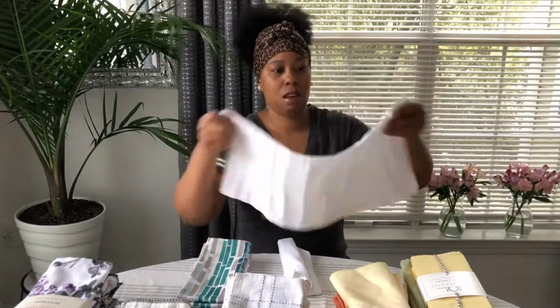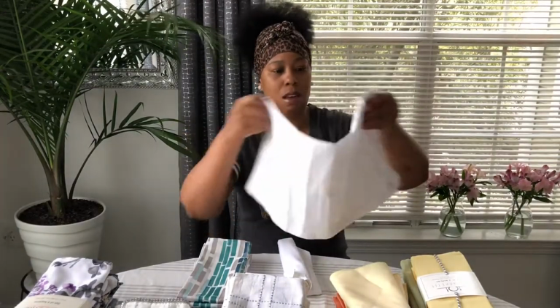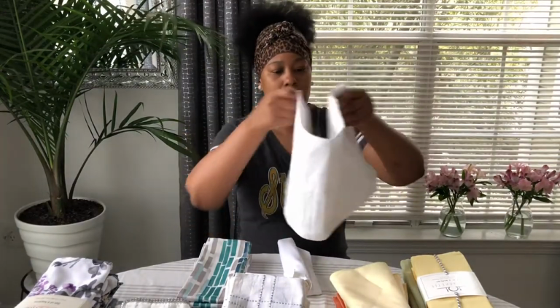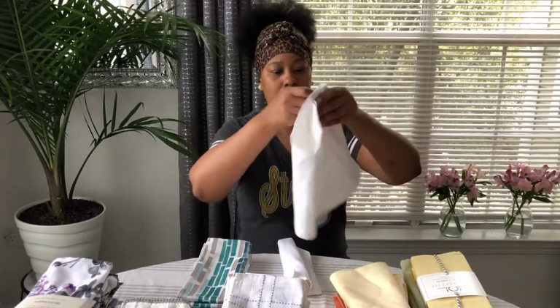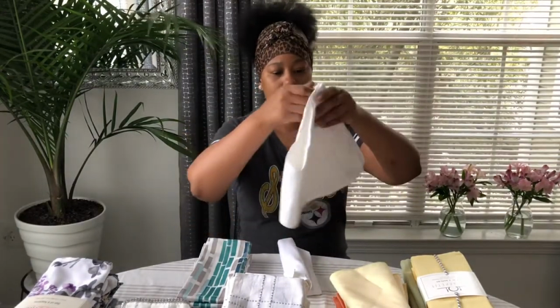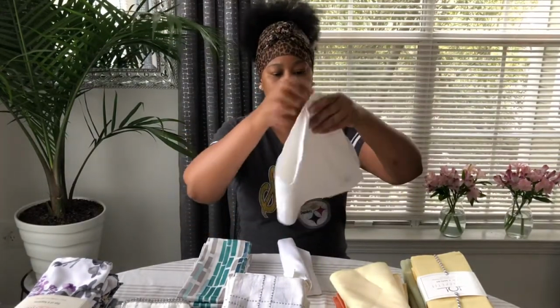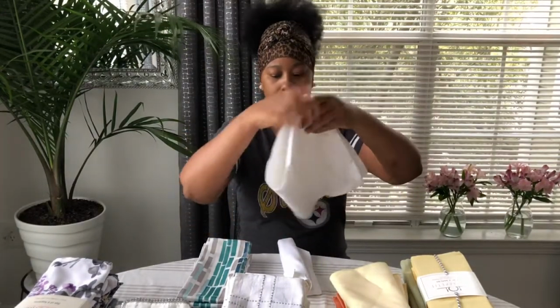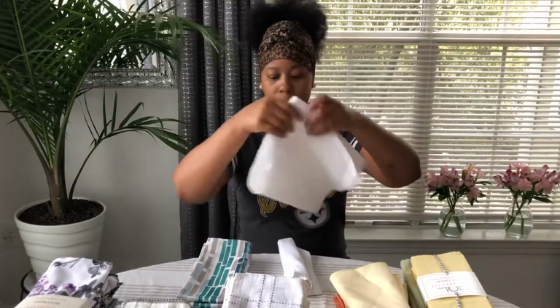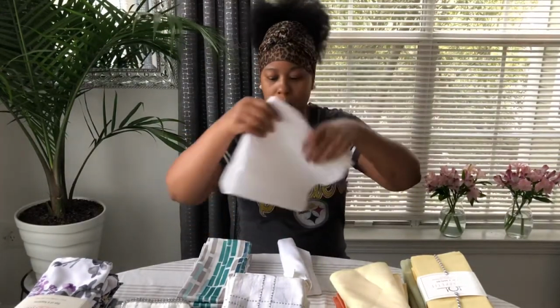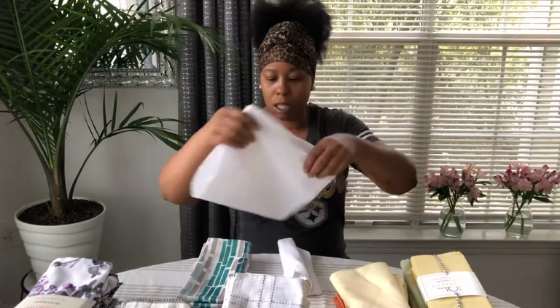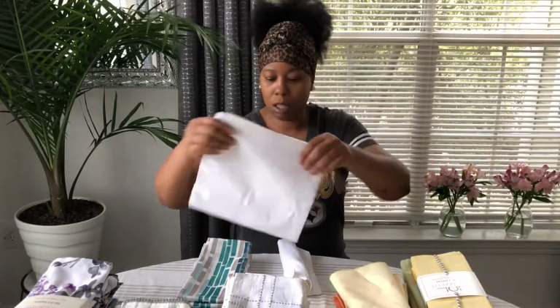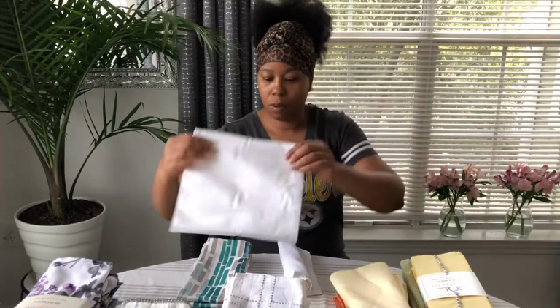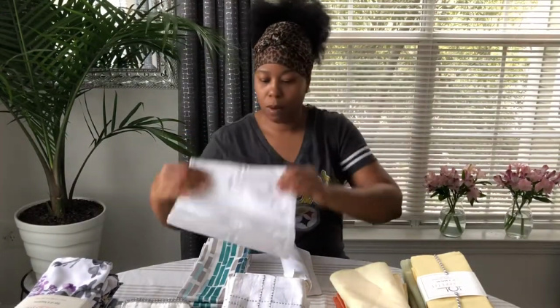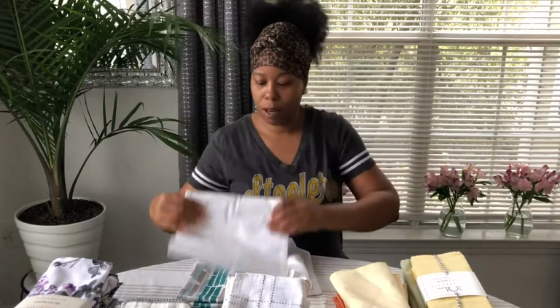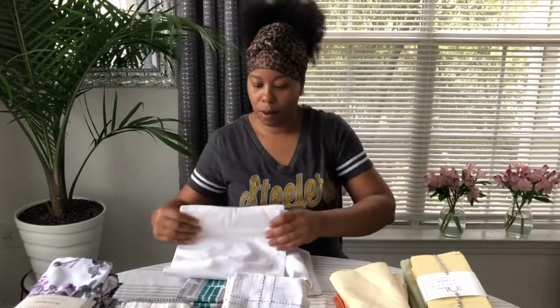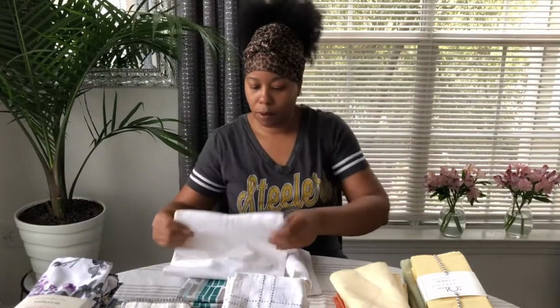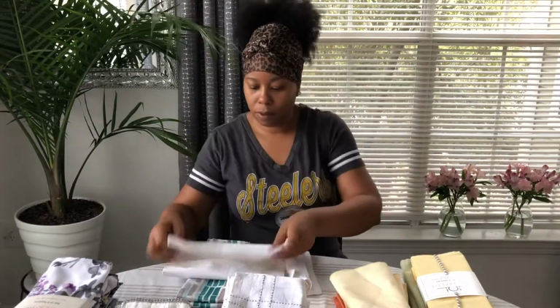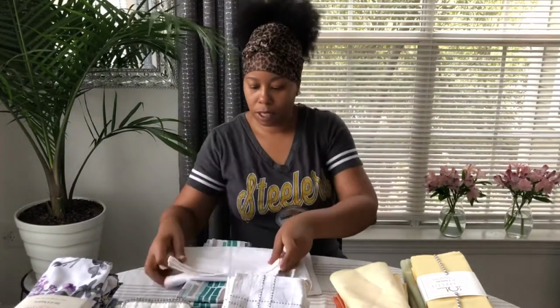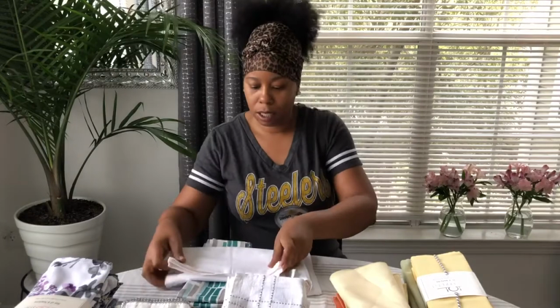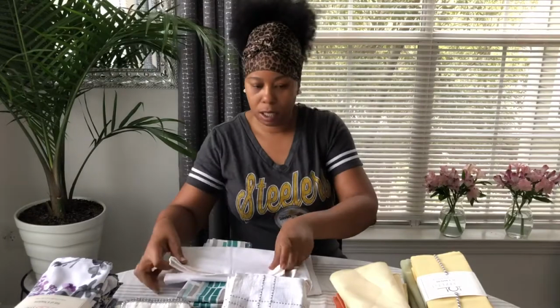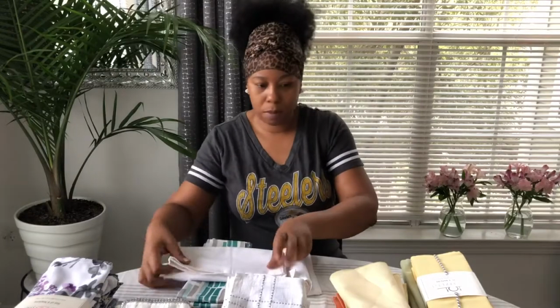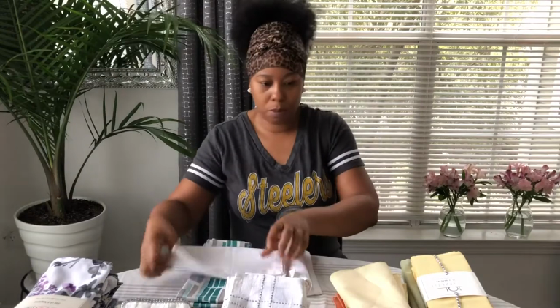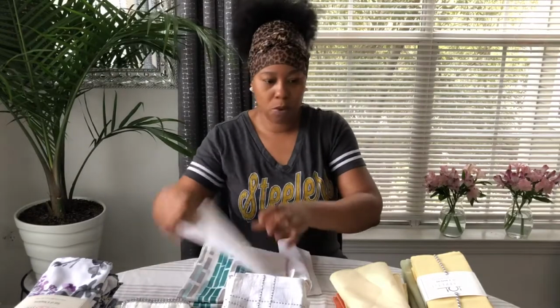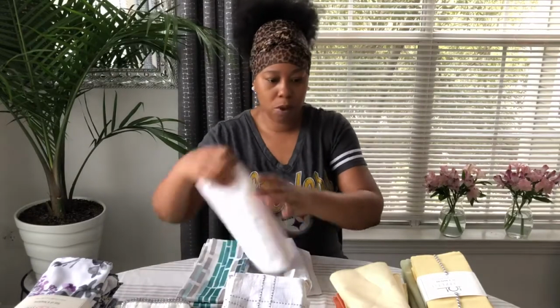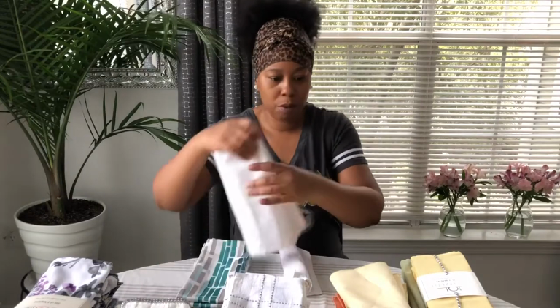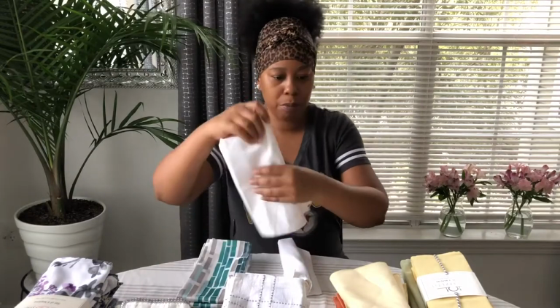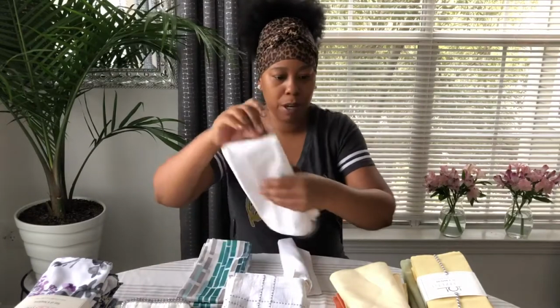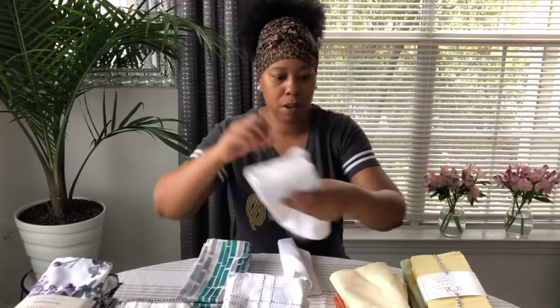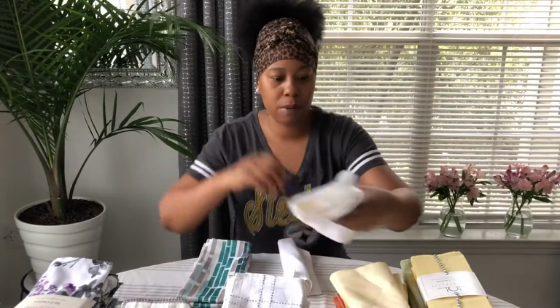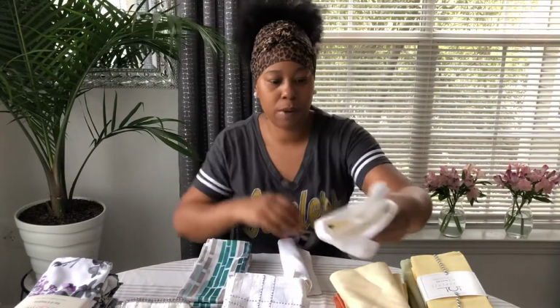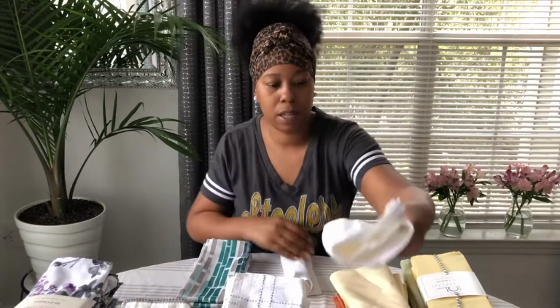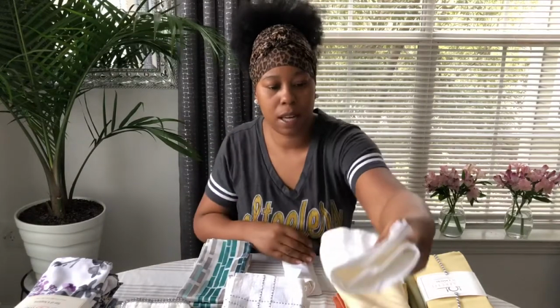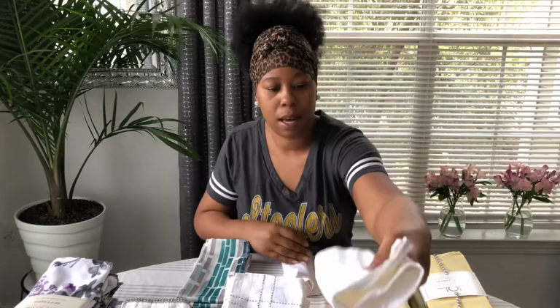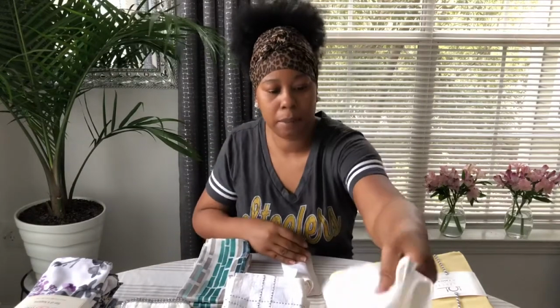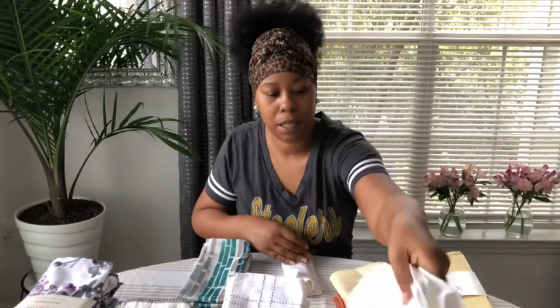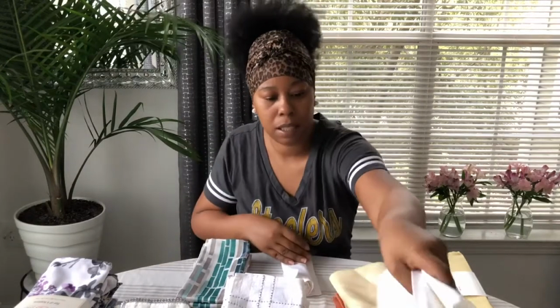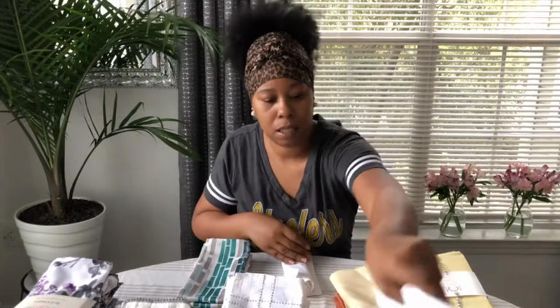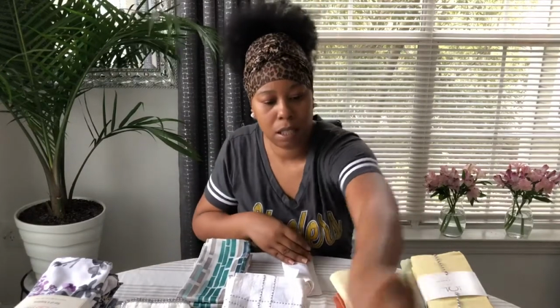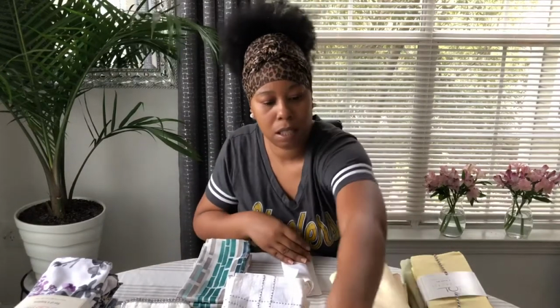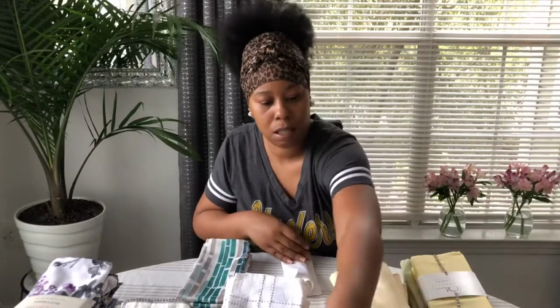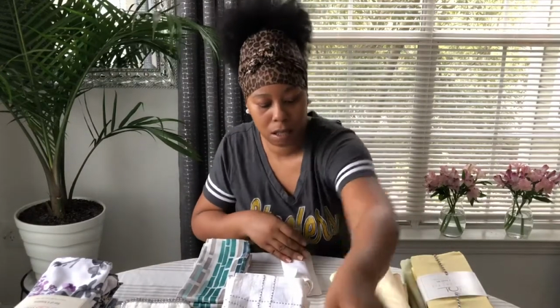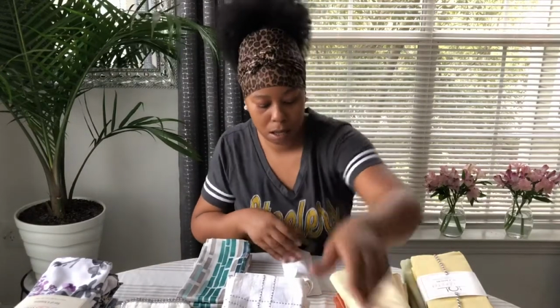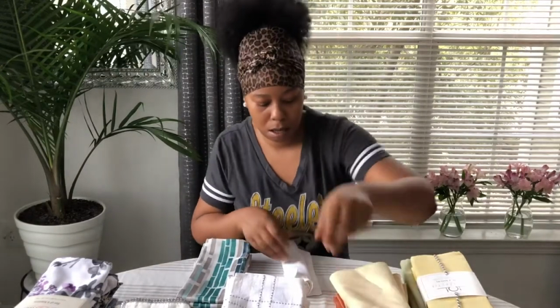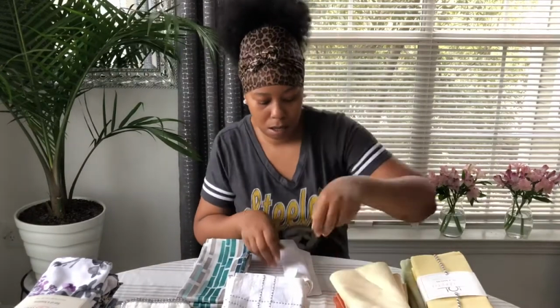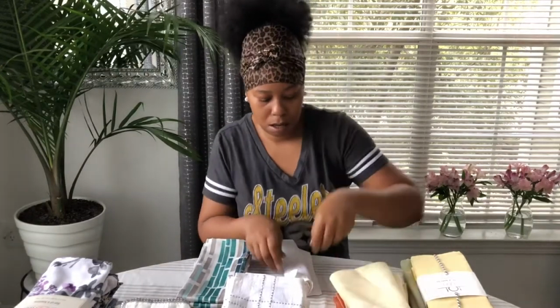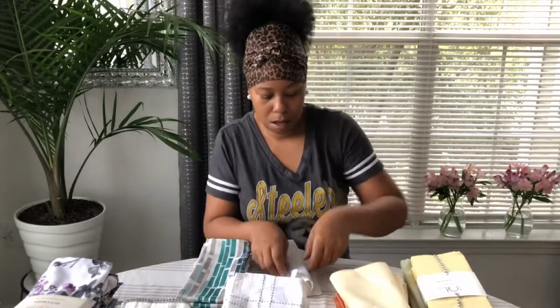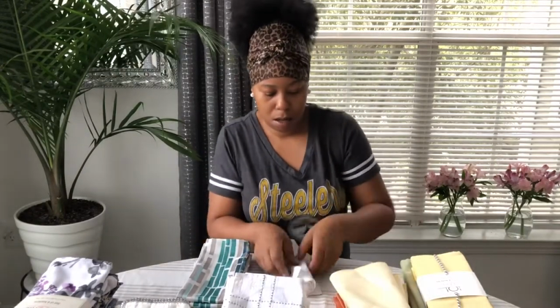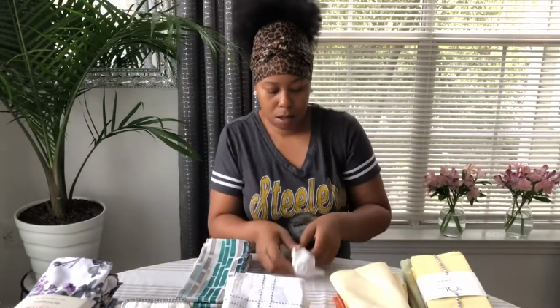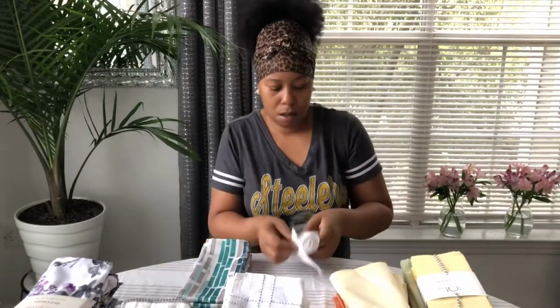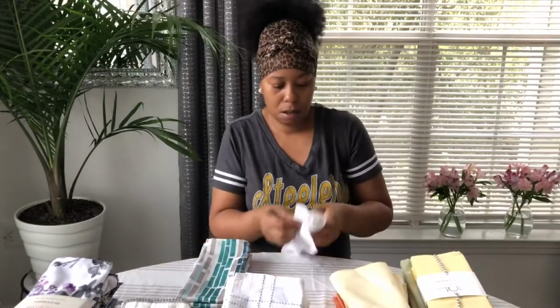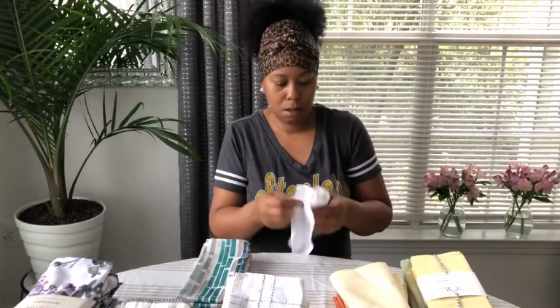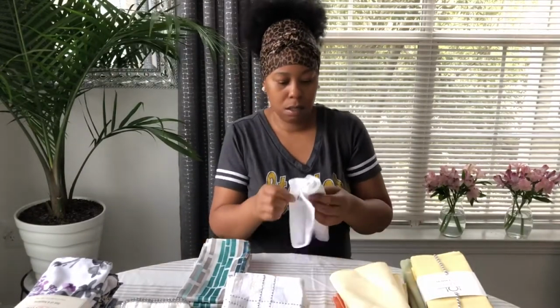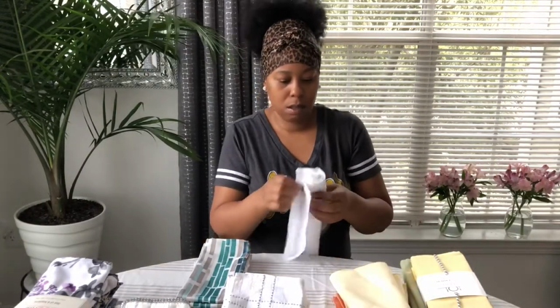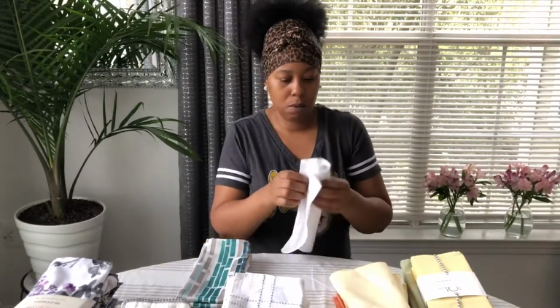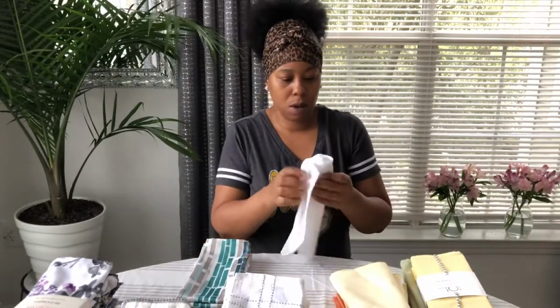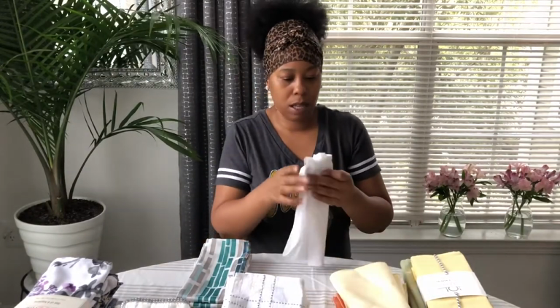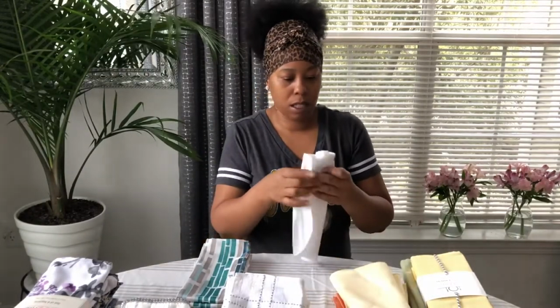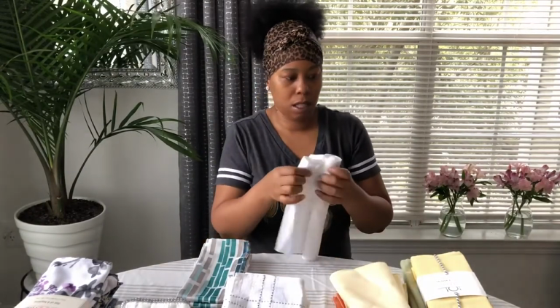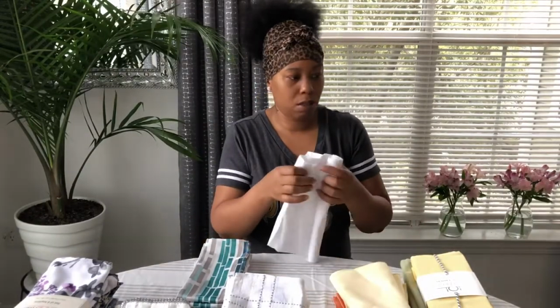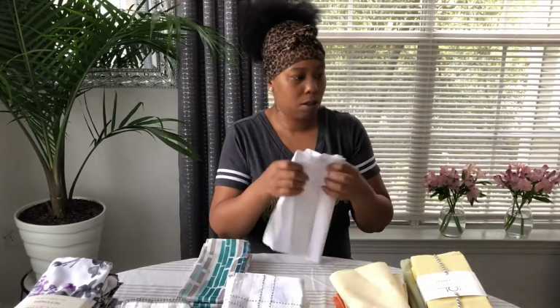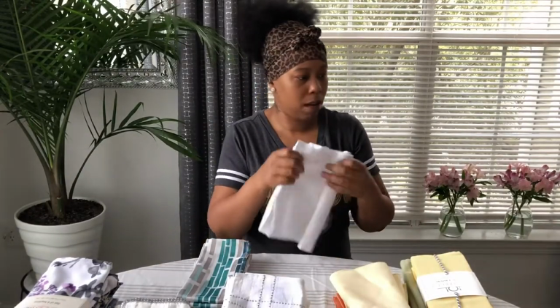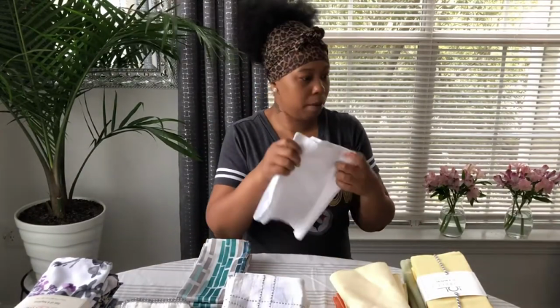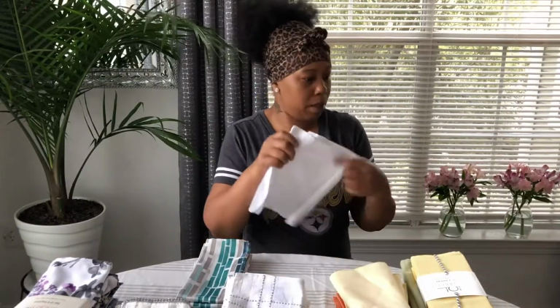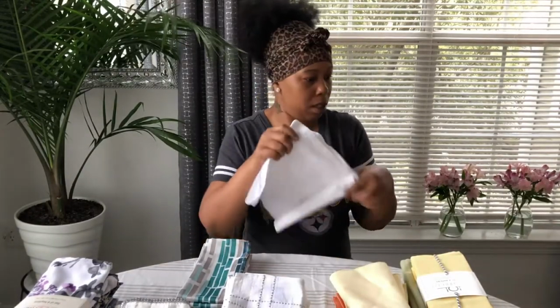This might have been a set of 12, because there are more of these than the Pier One white dinner napkins.